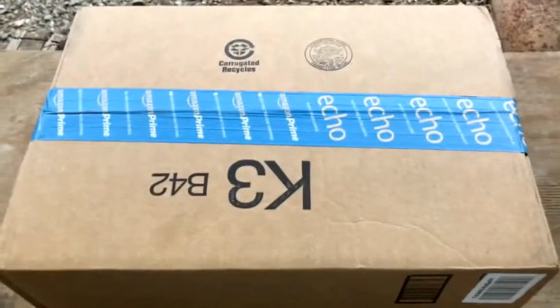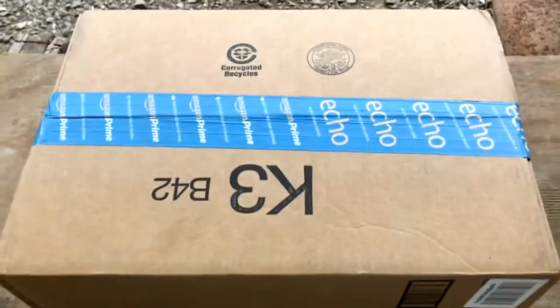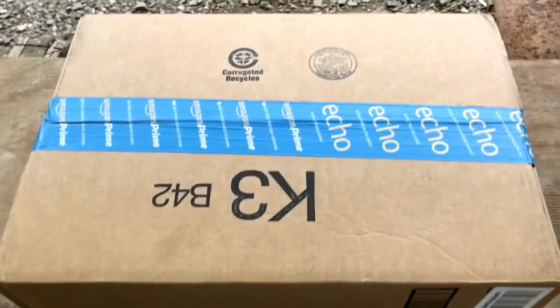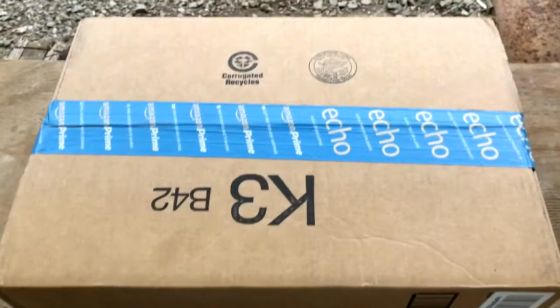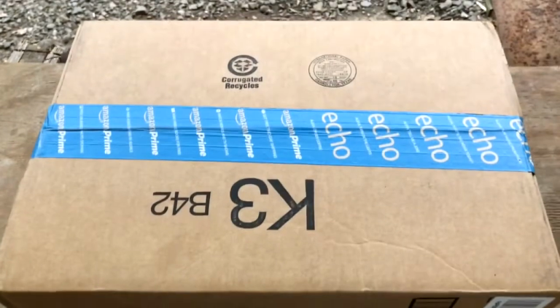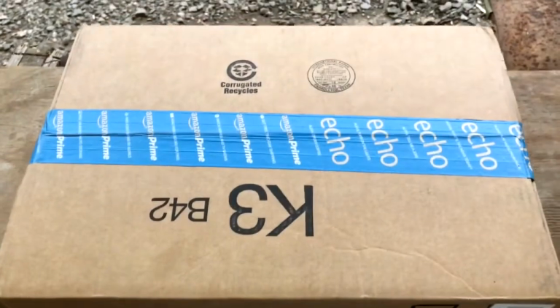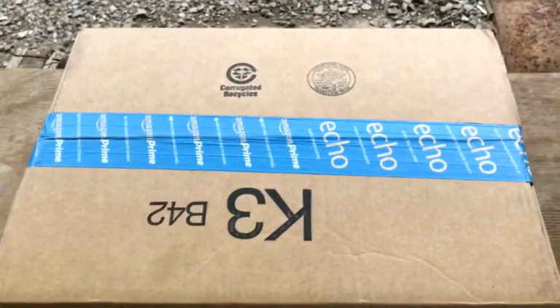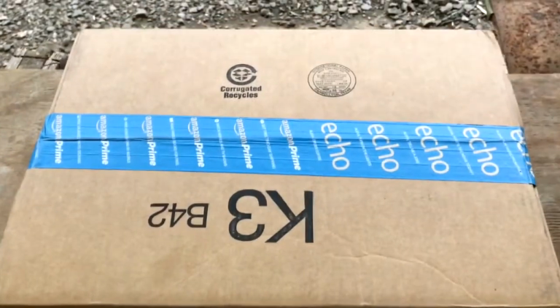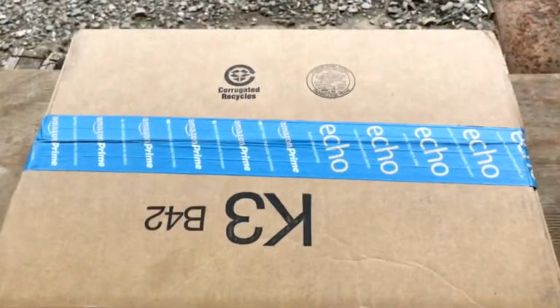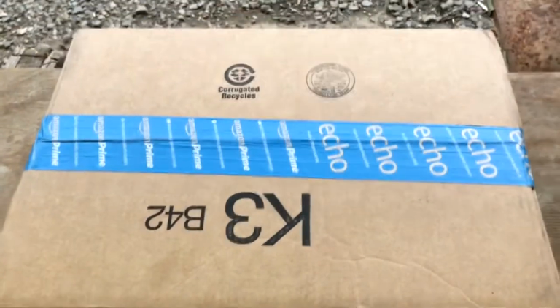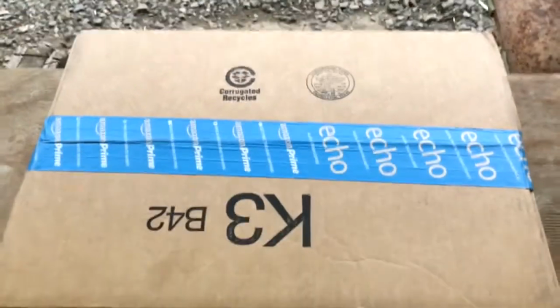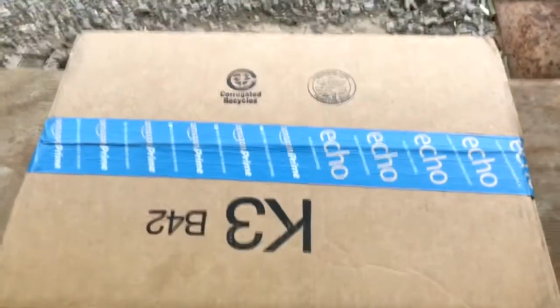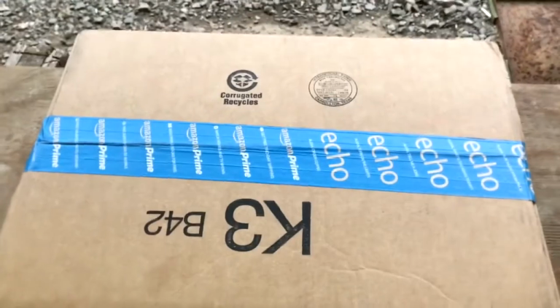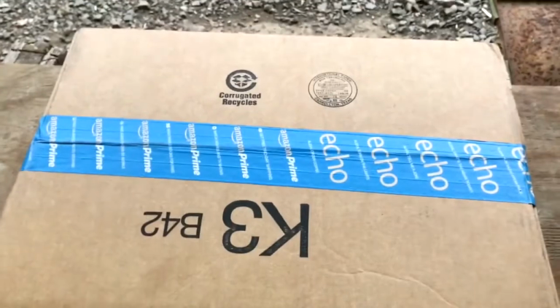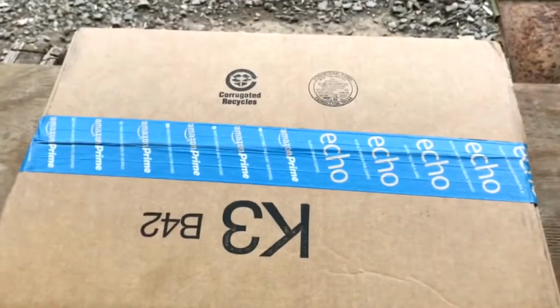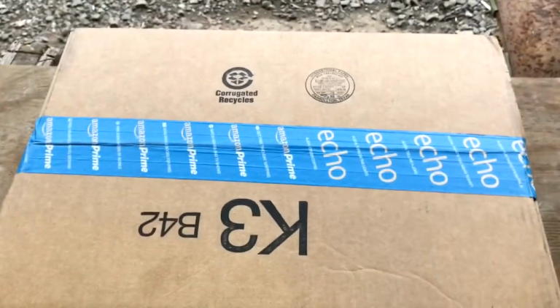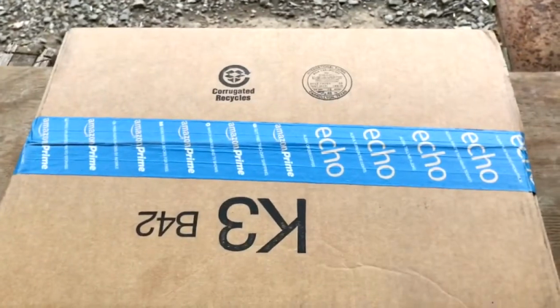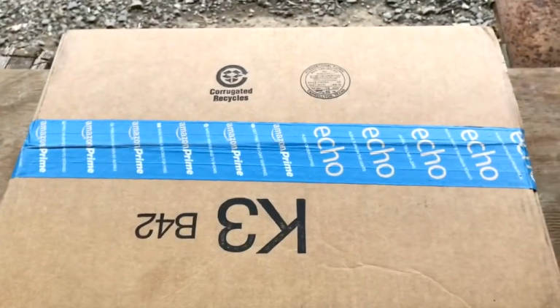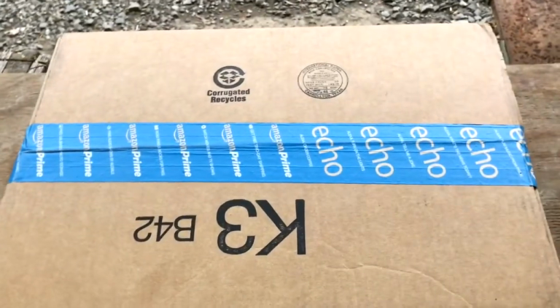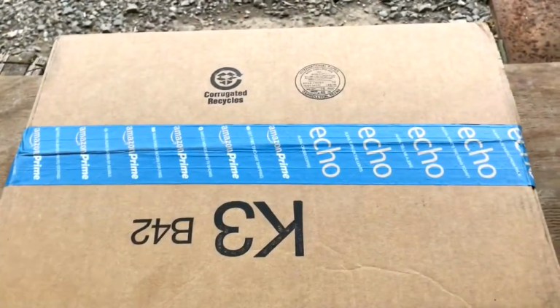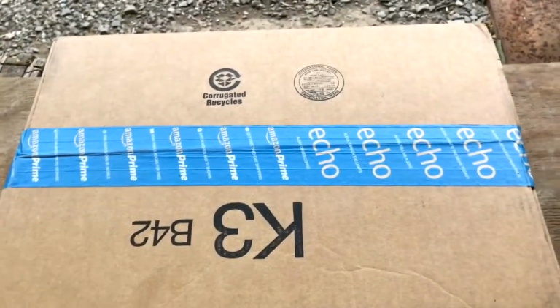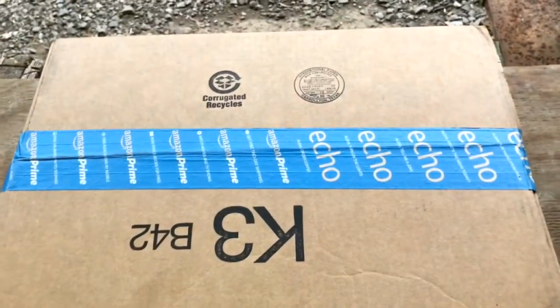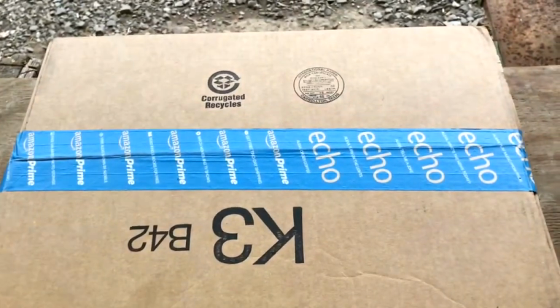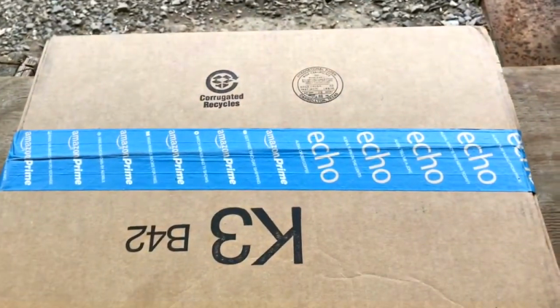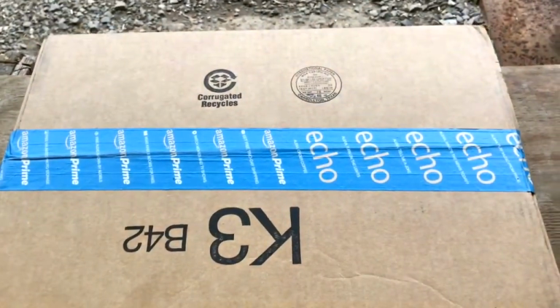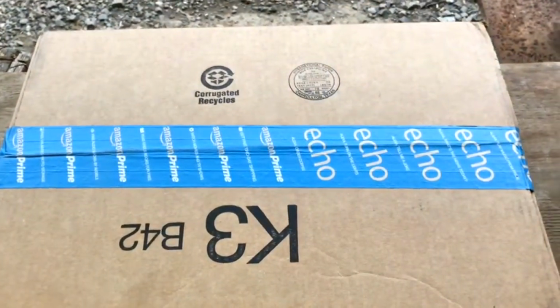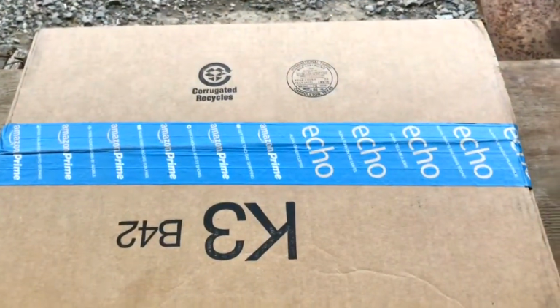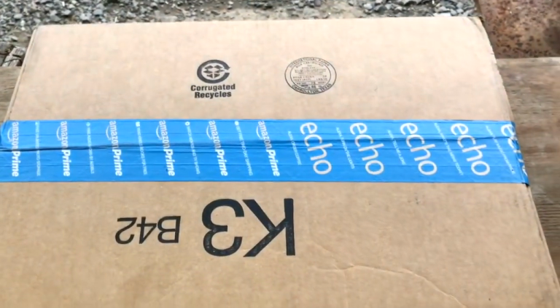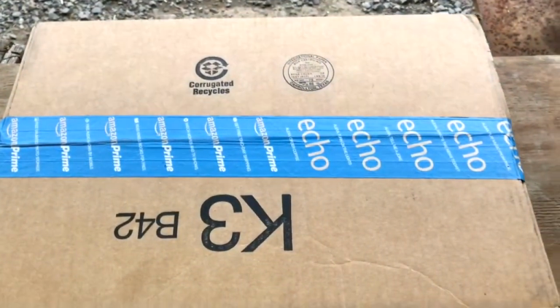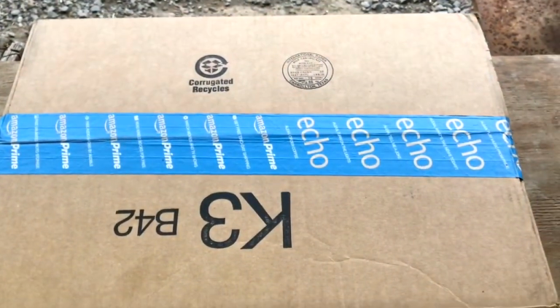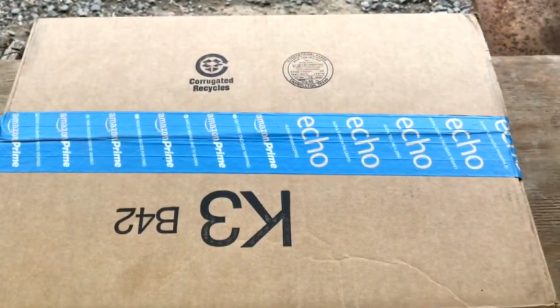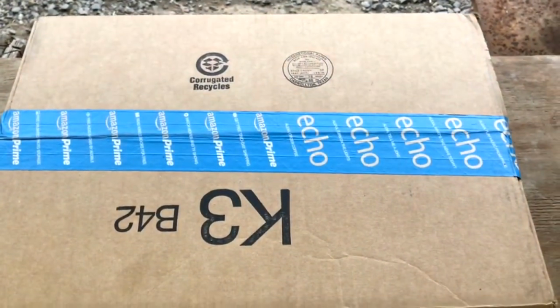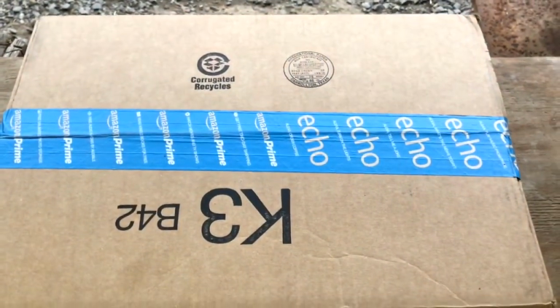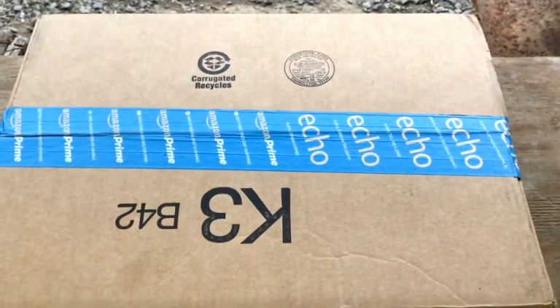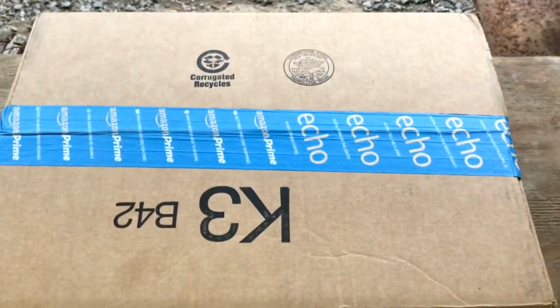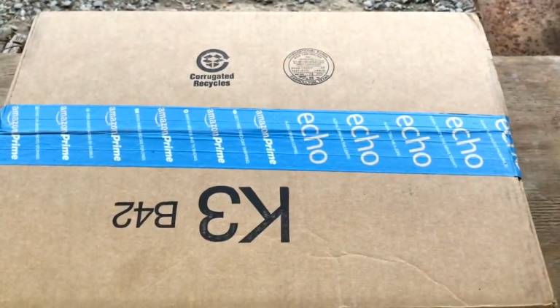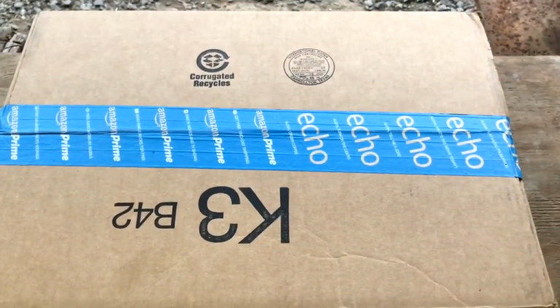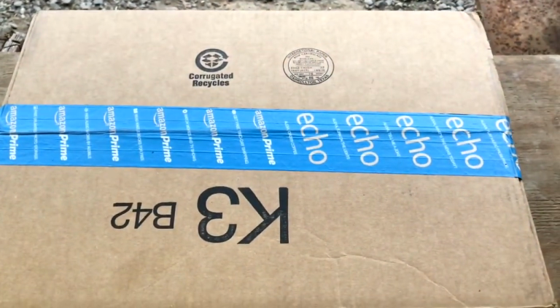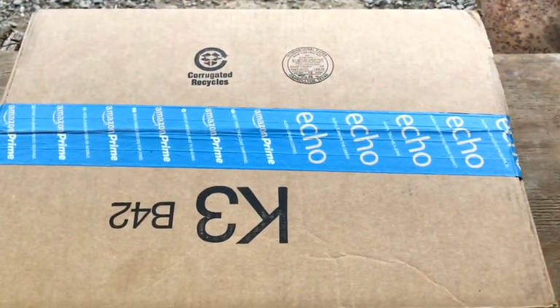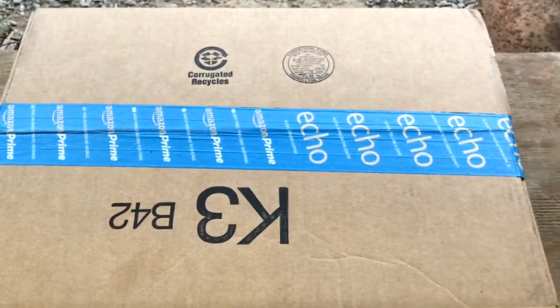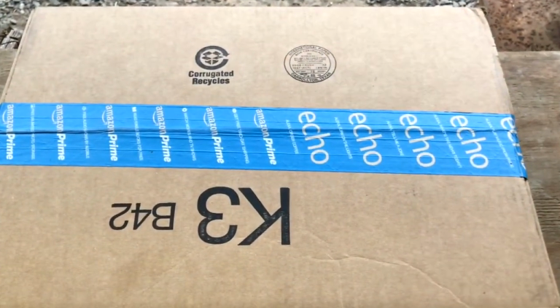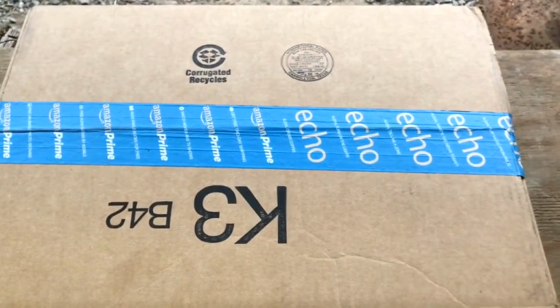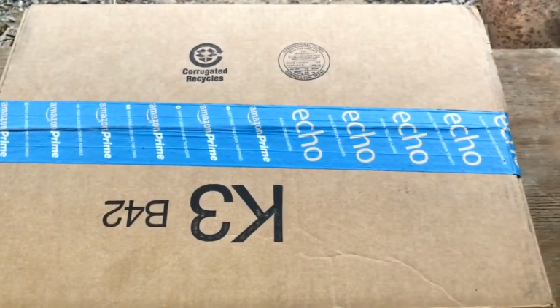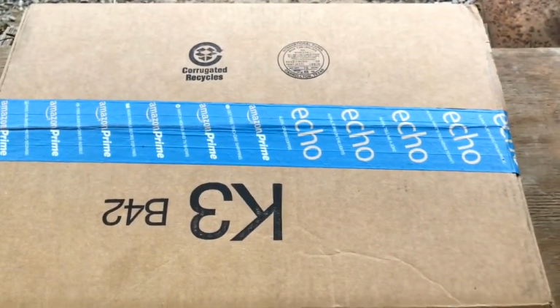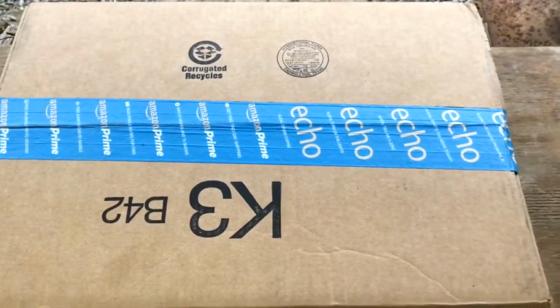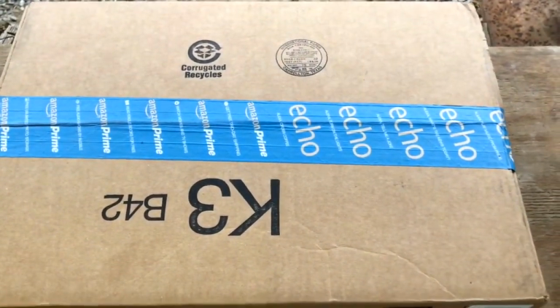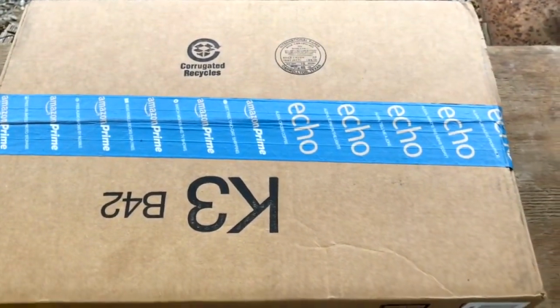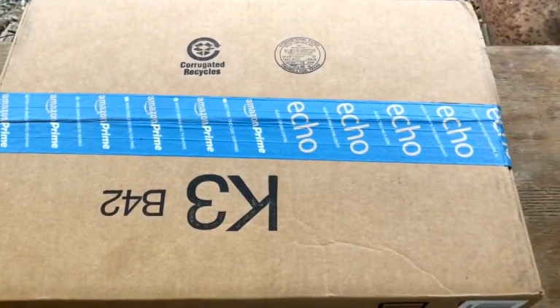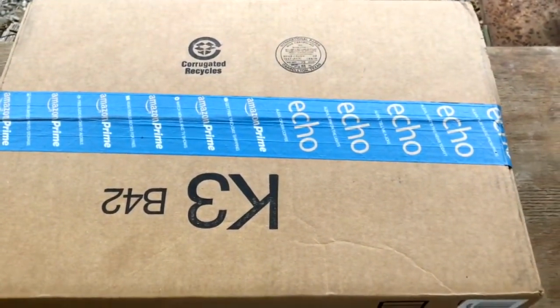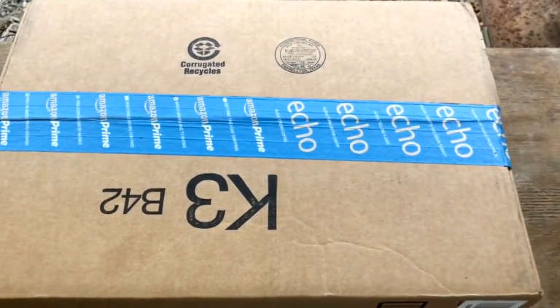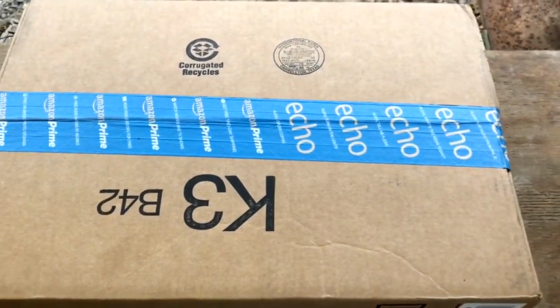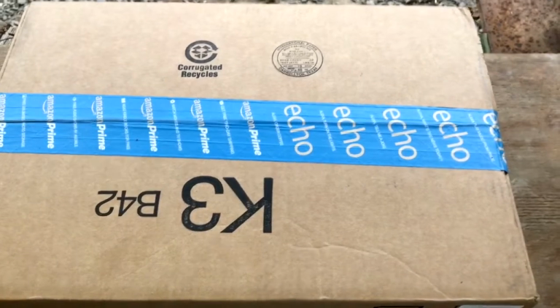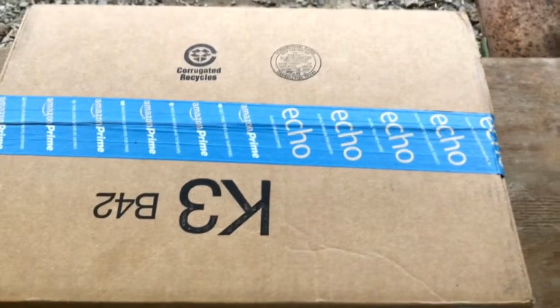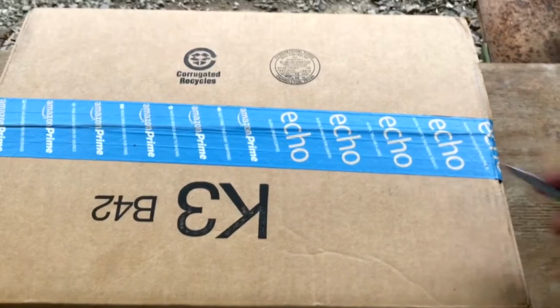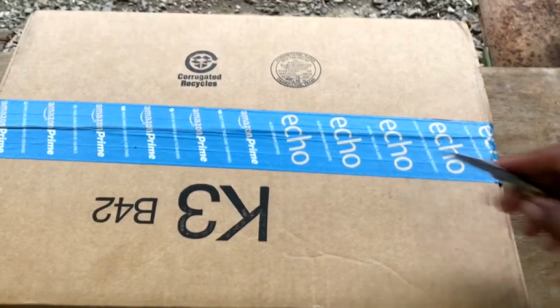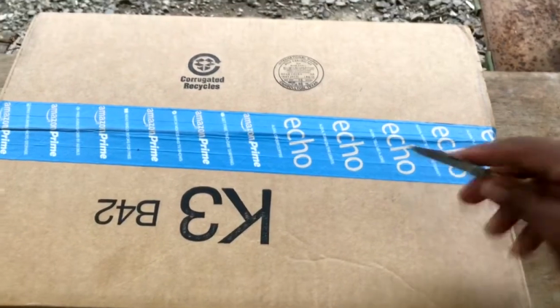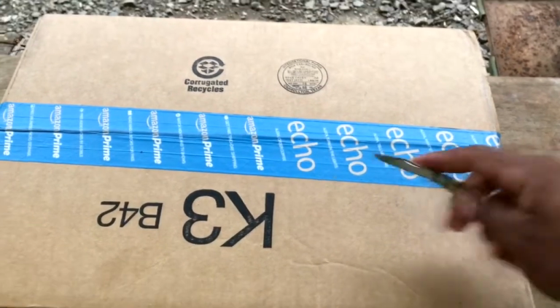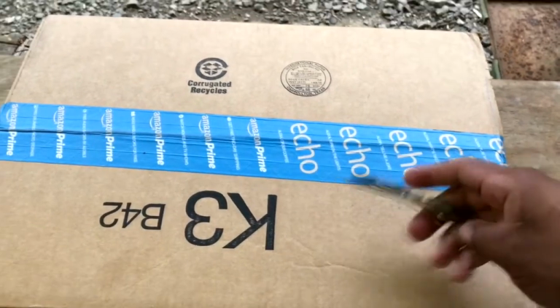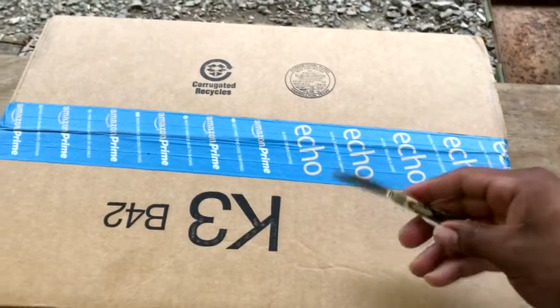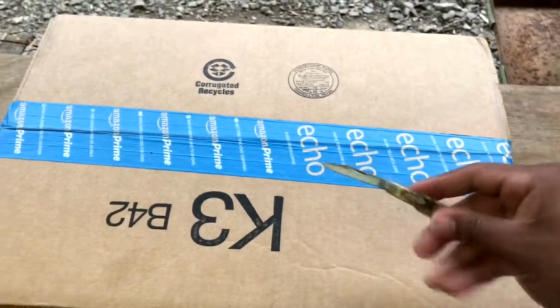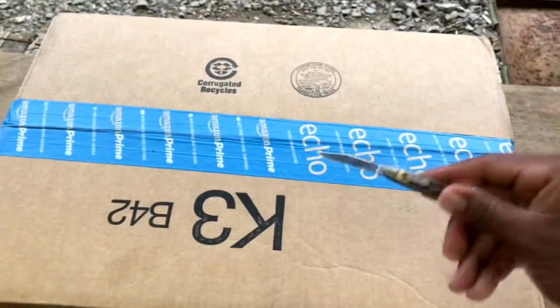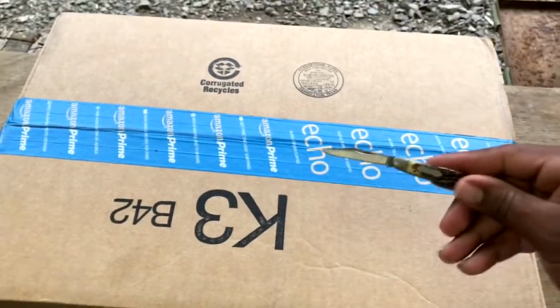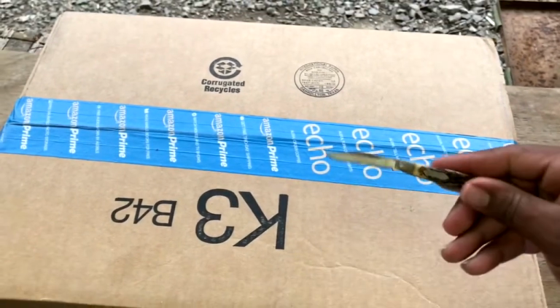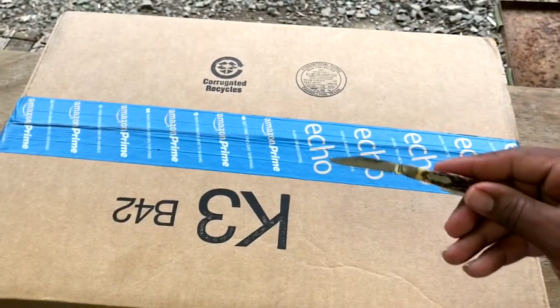Alright you guys I'm back with another video. Just came home, got a package in the mail, and I'm going to unbox it for y'all.